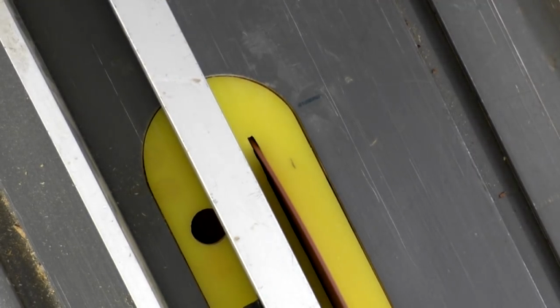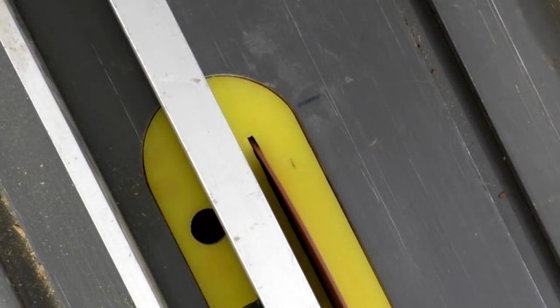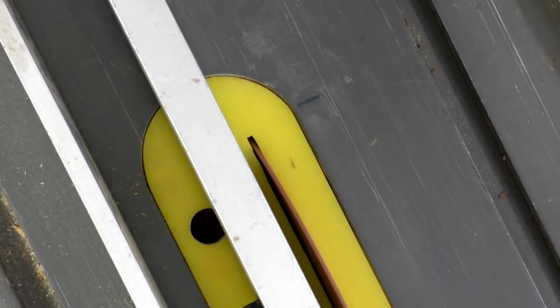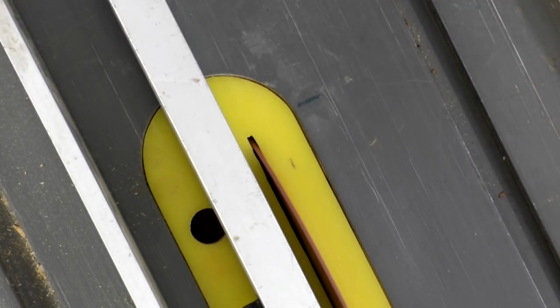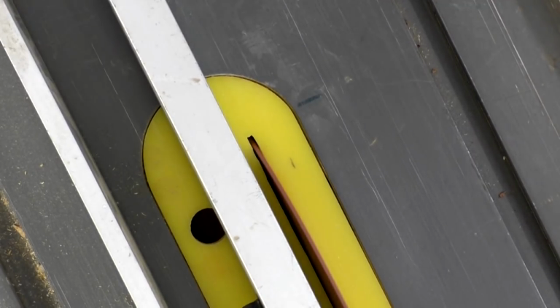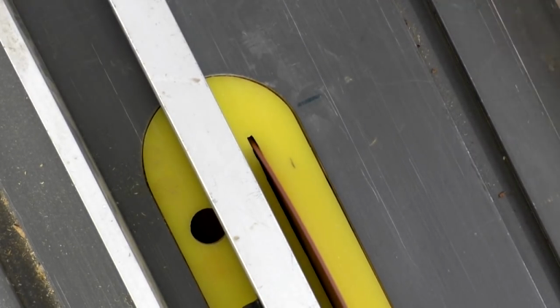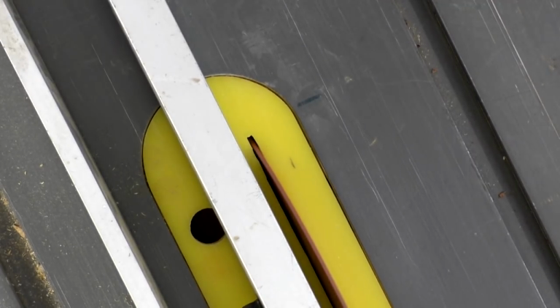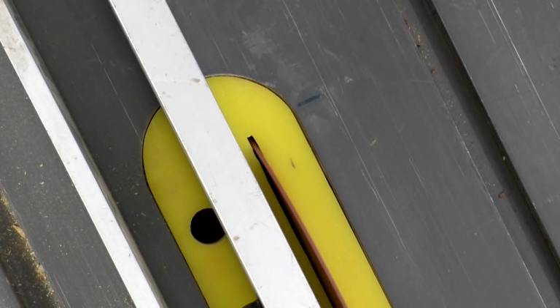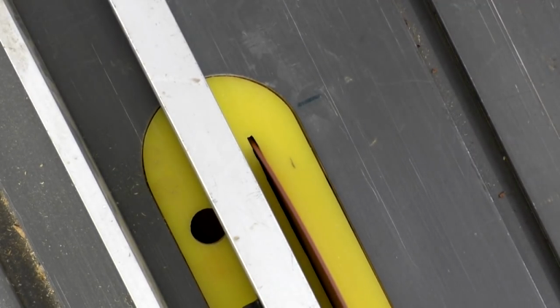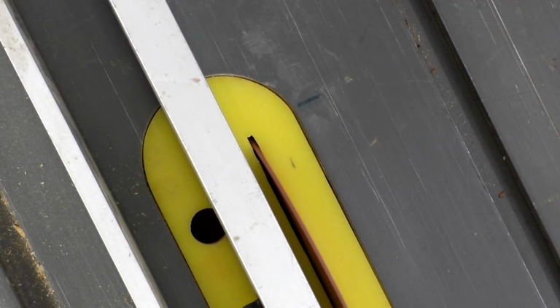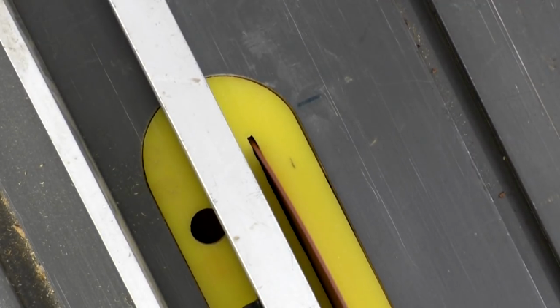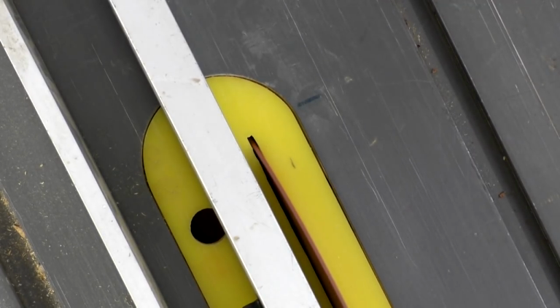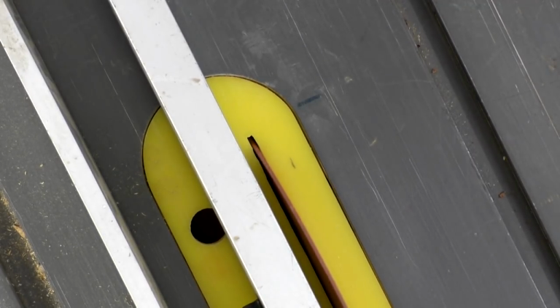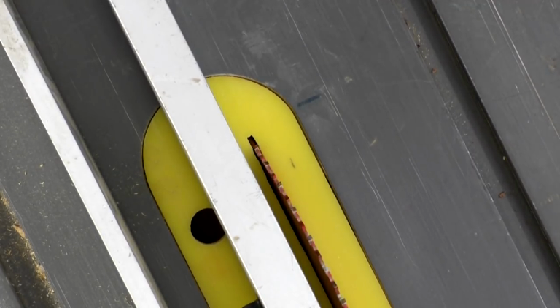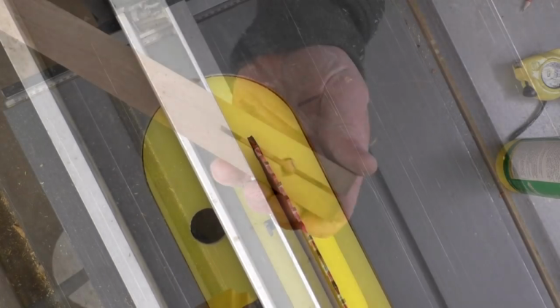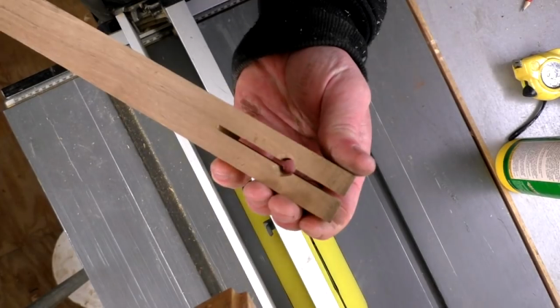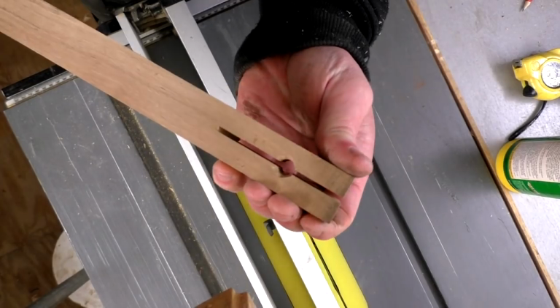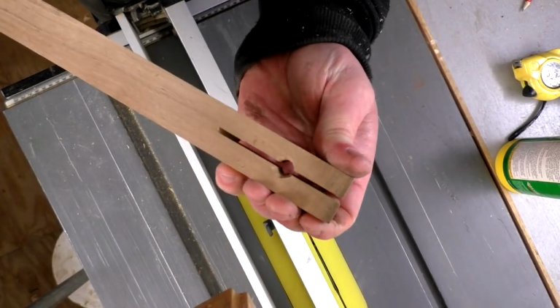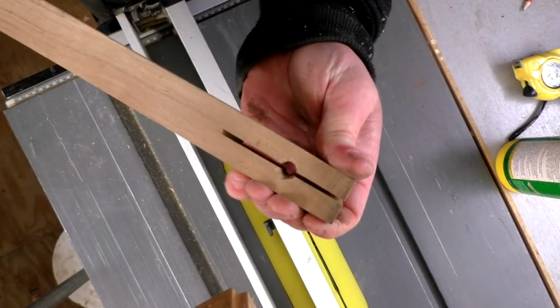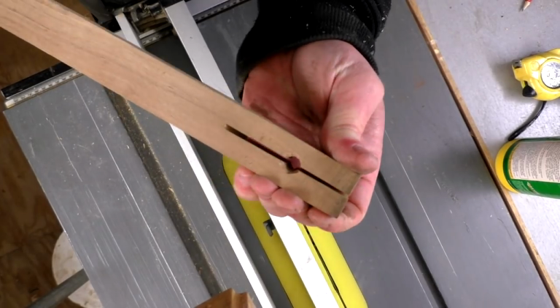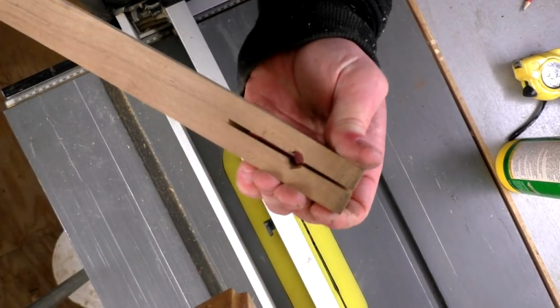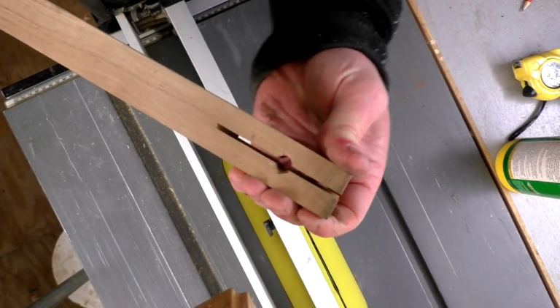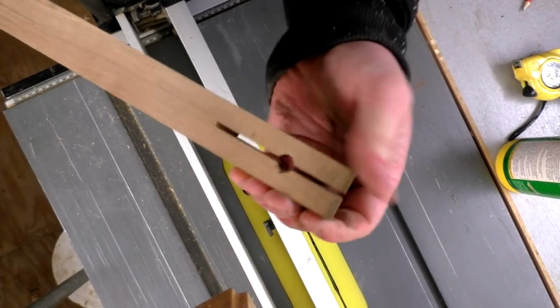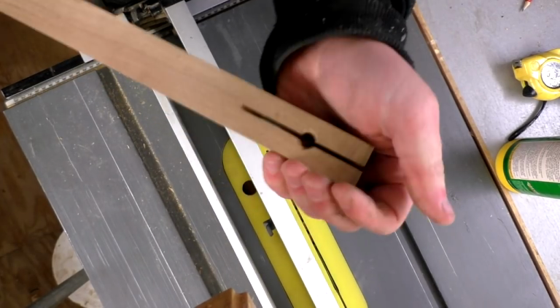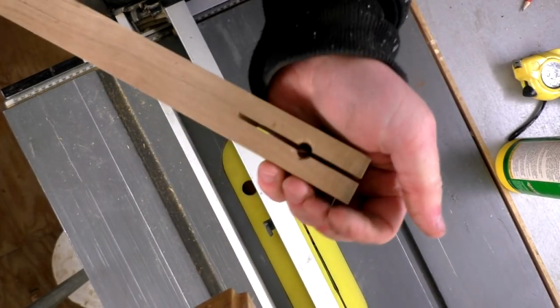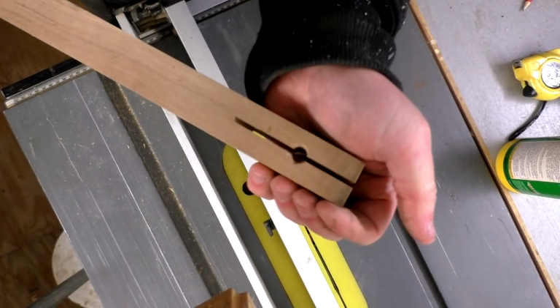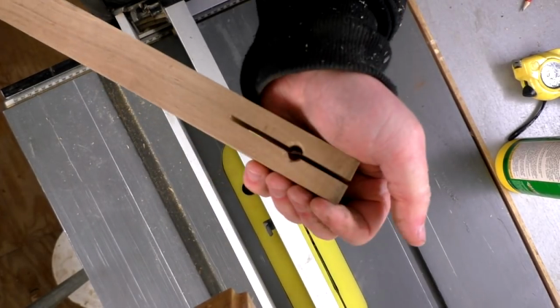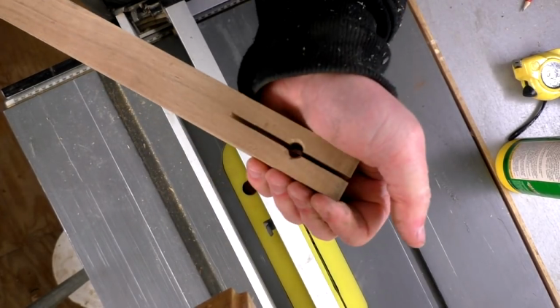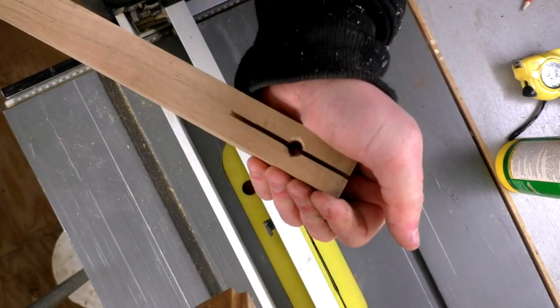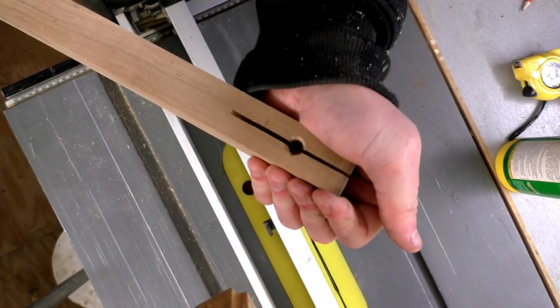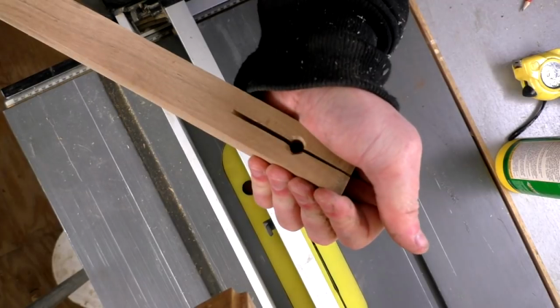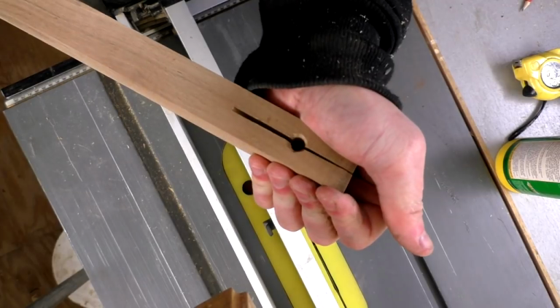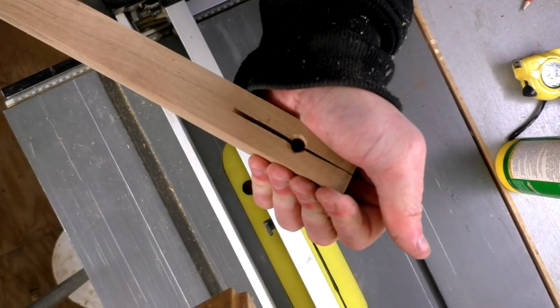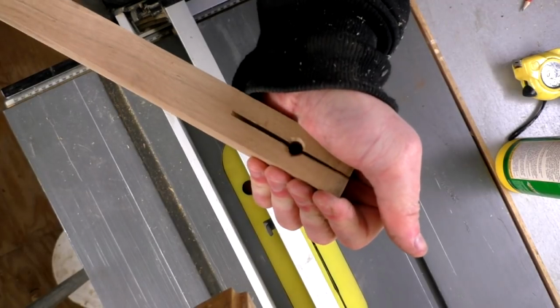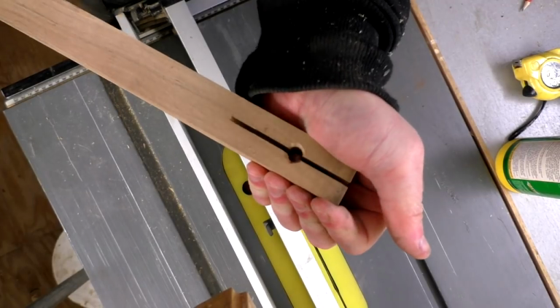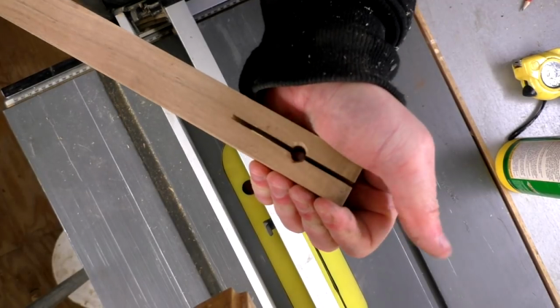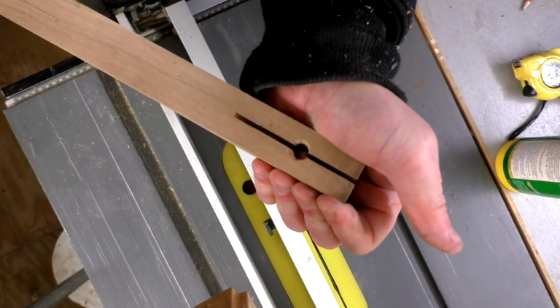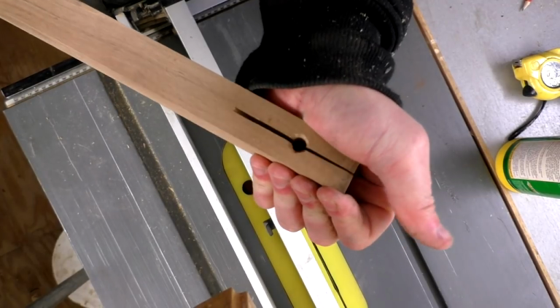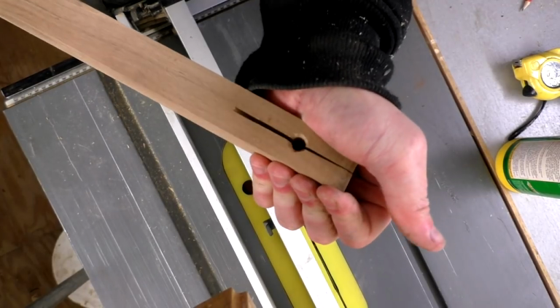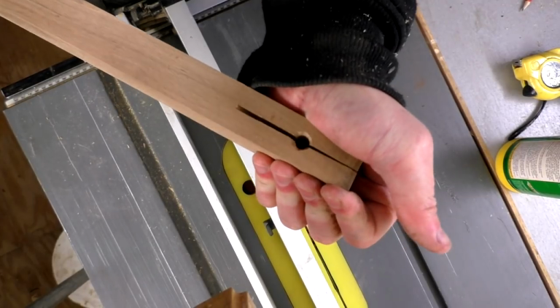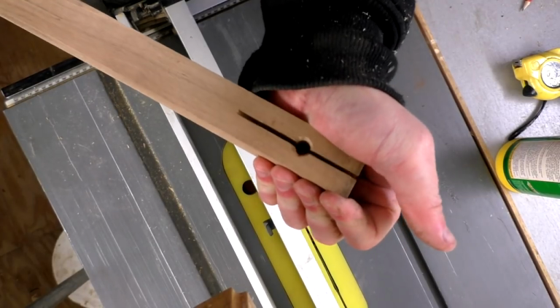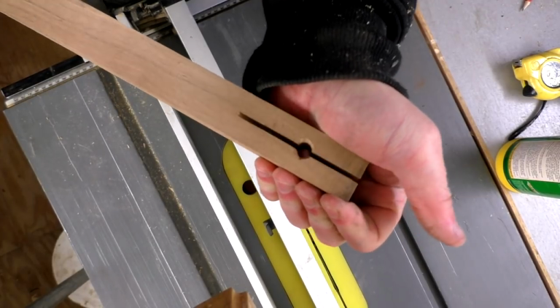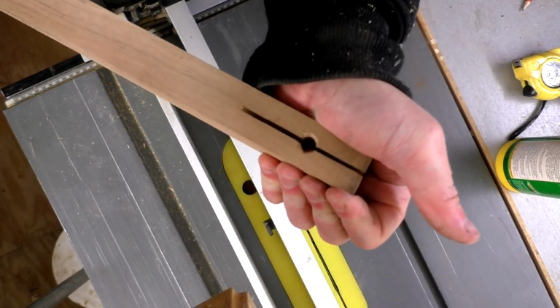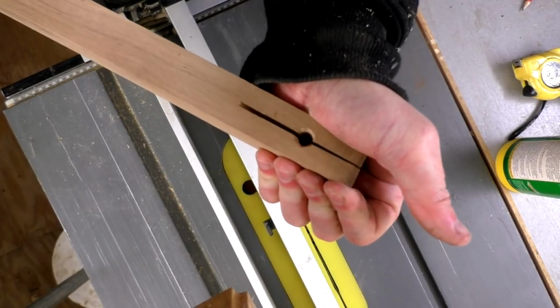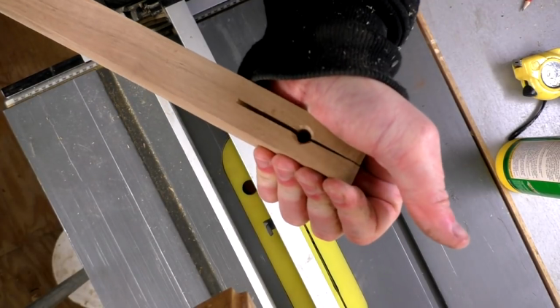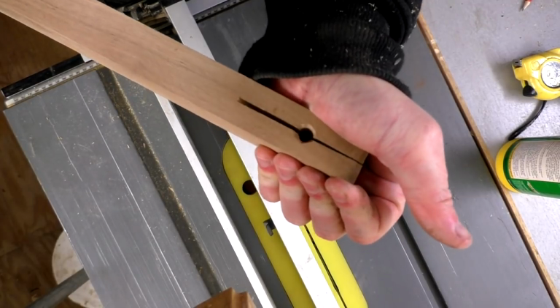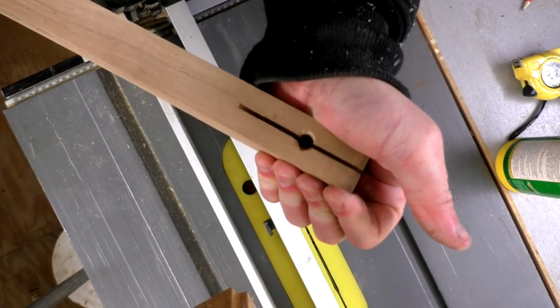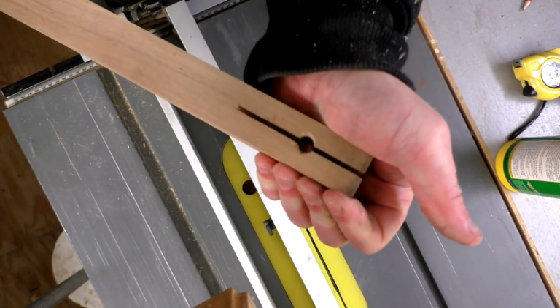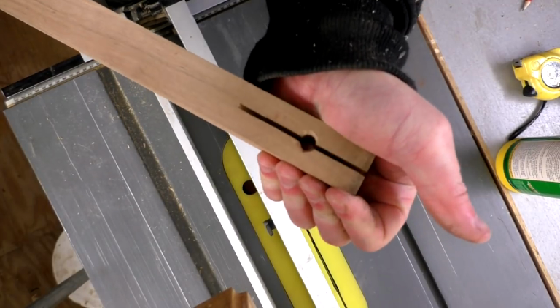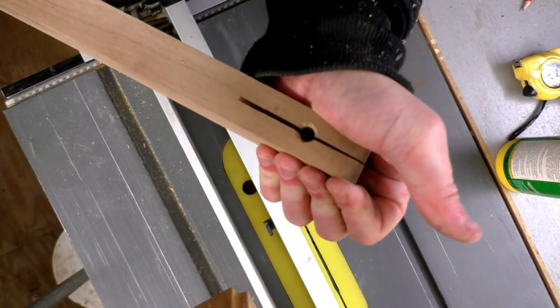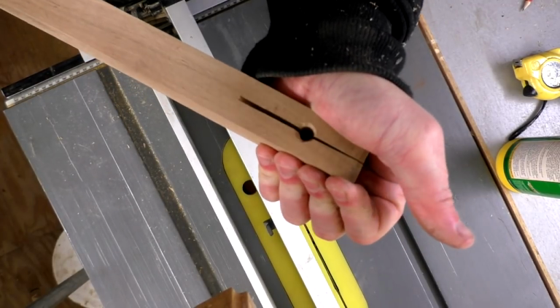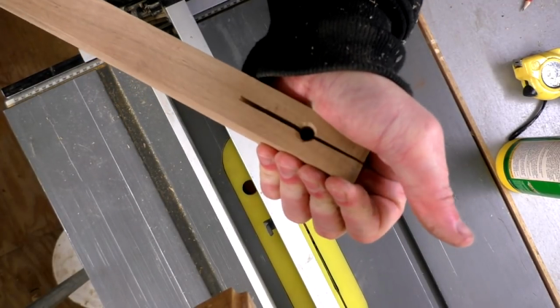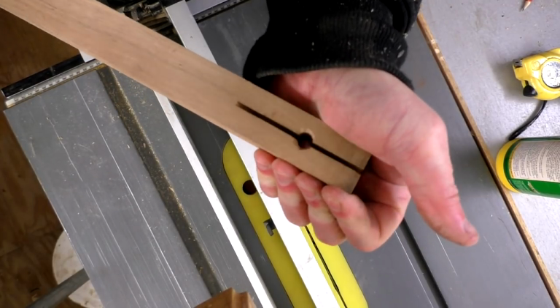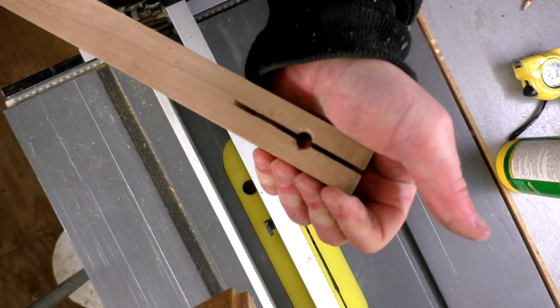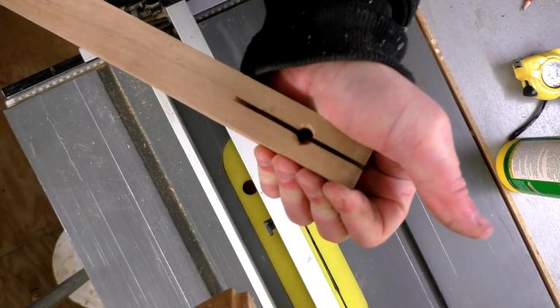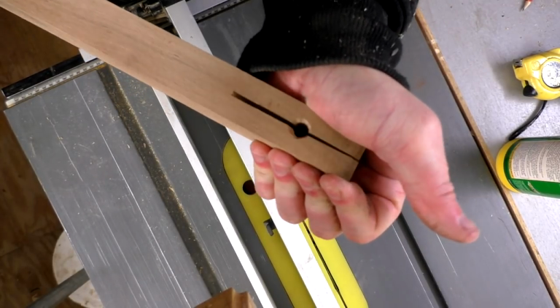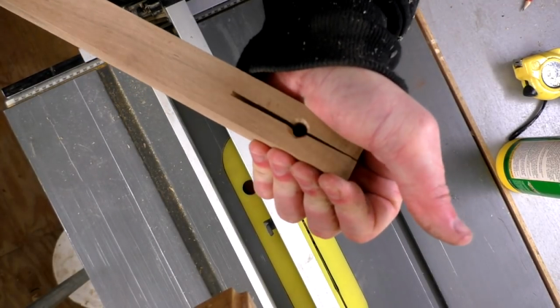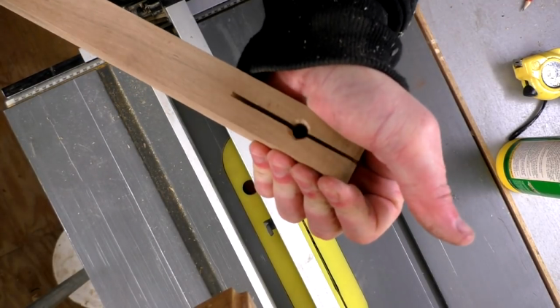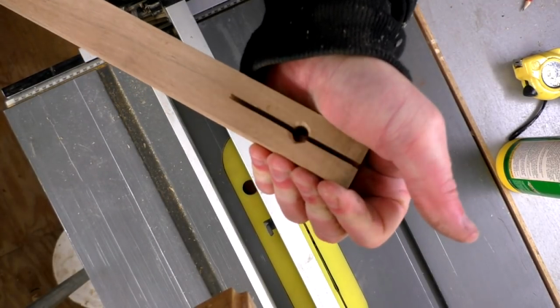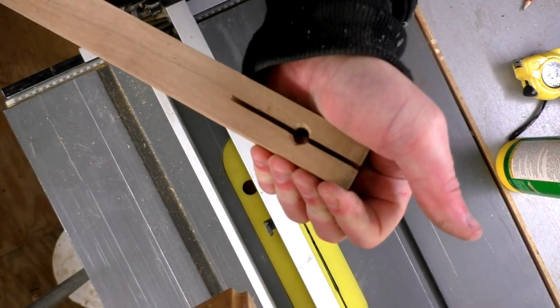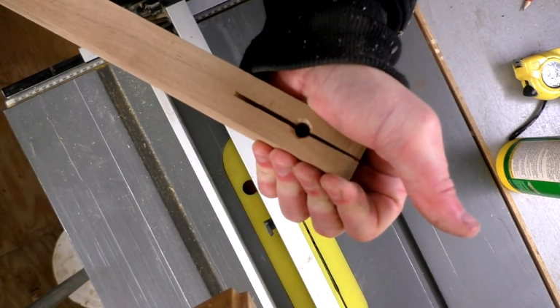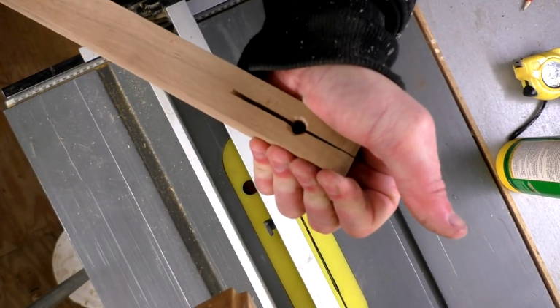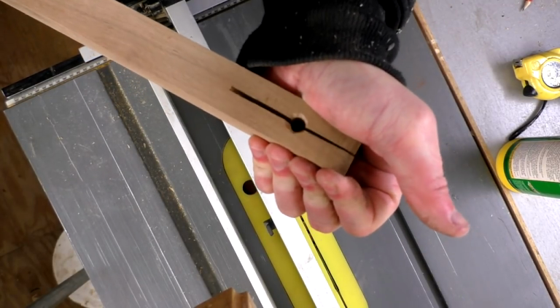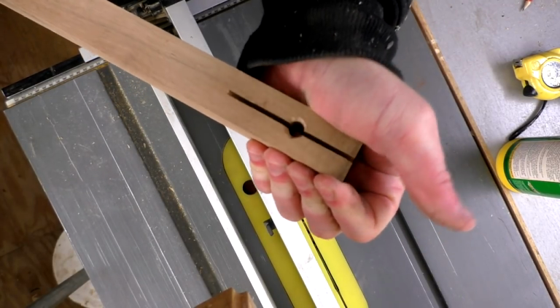I gave it a squeeze by hand just to check how much flex there was, as this part would be the clamping part to hold the pencil in place, and it seemed fine.